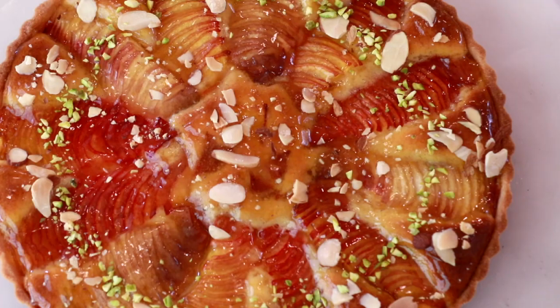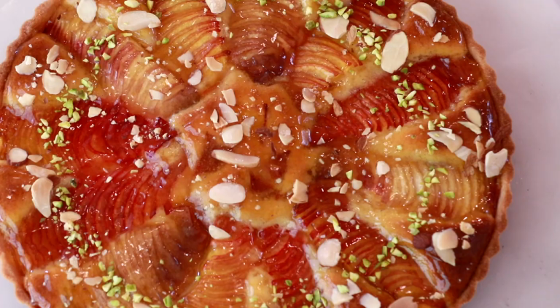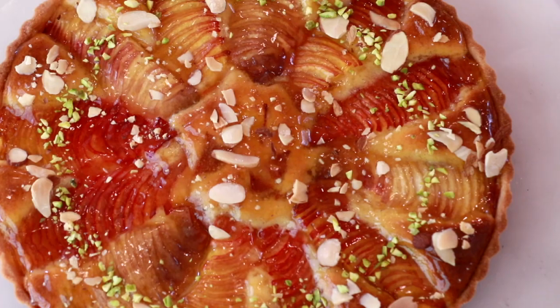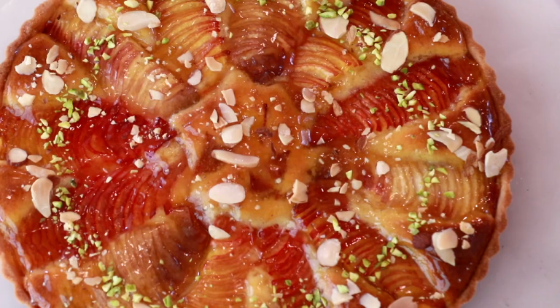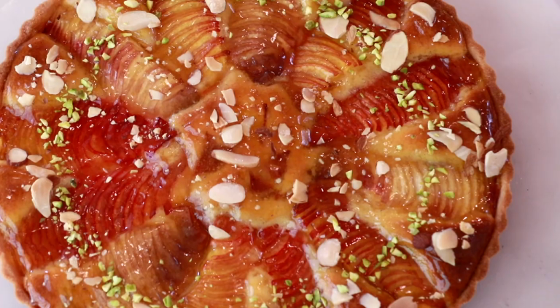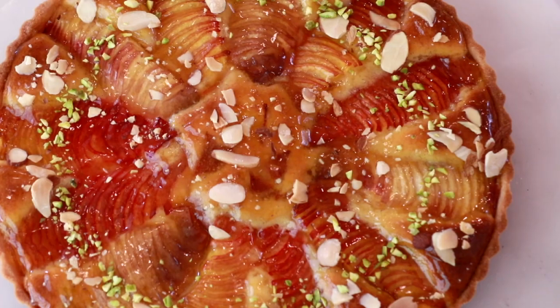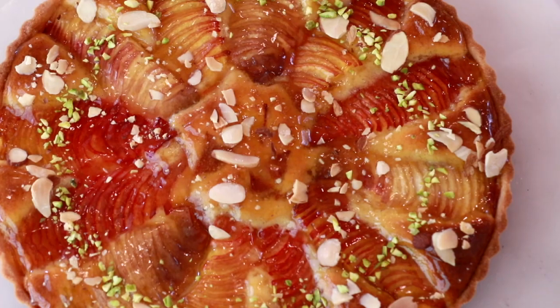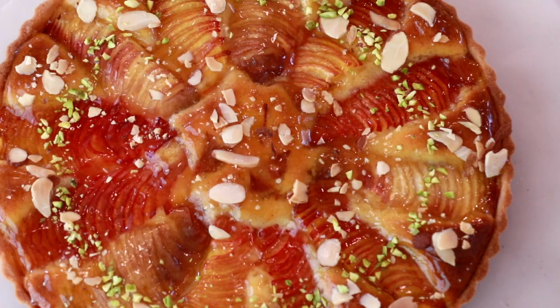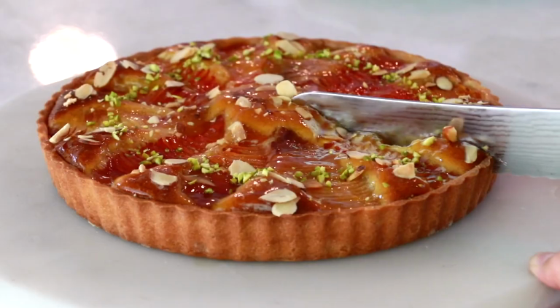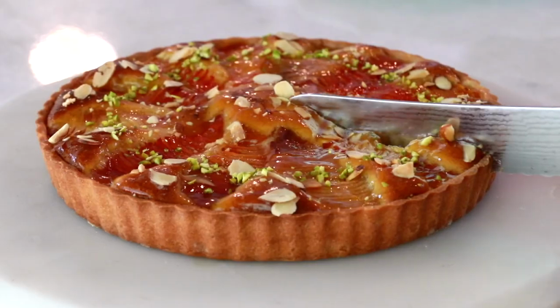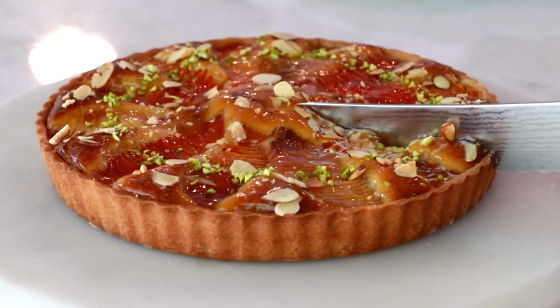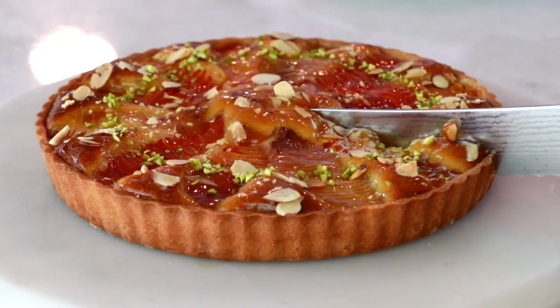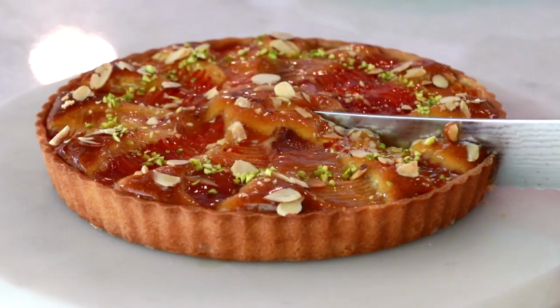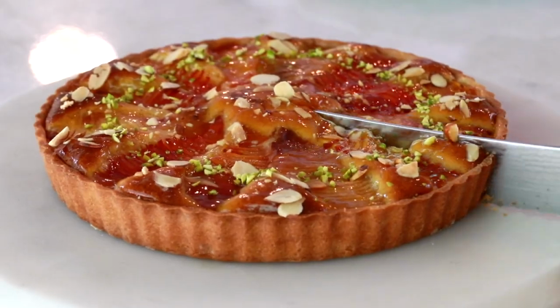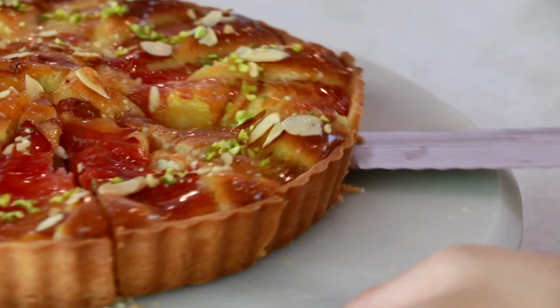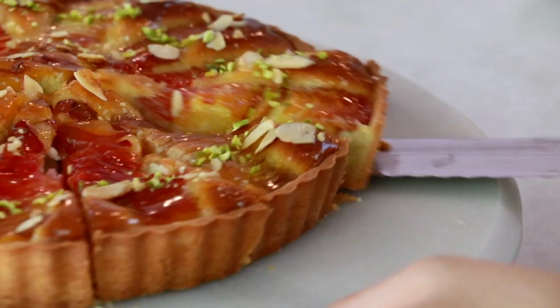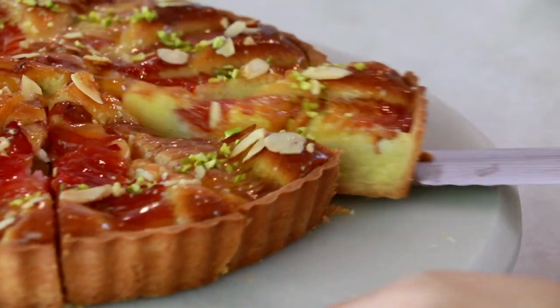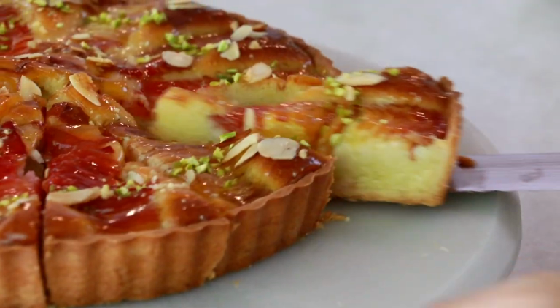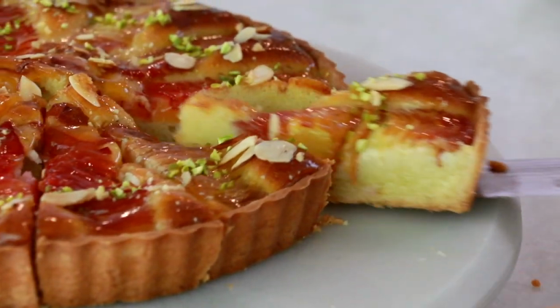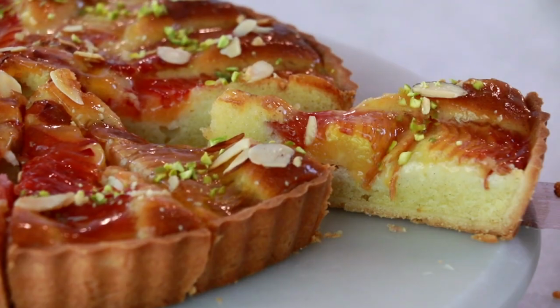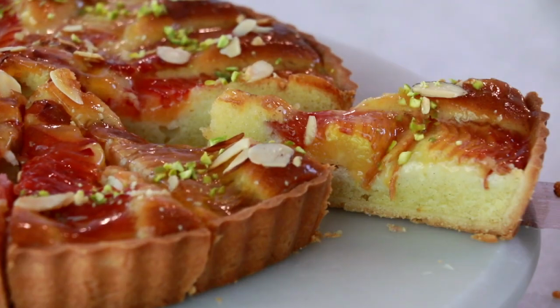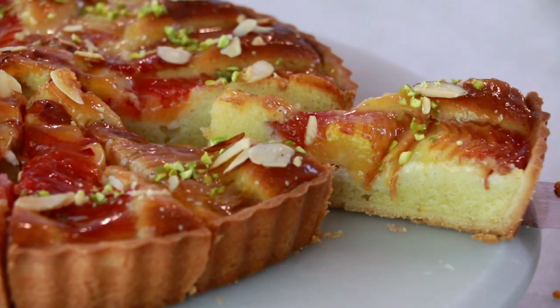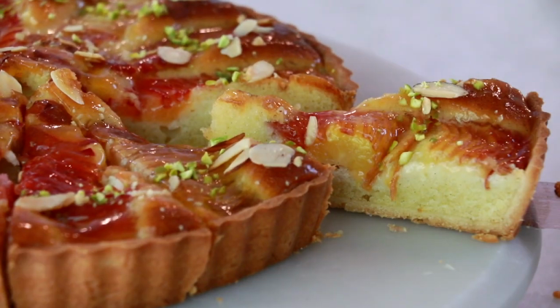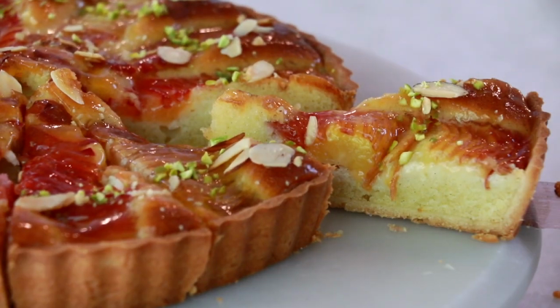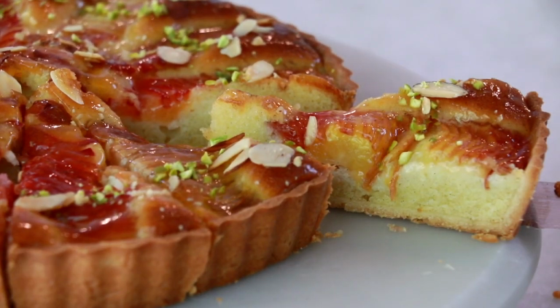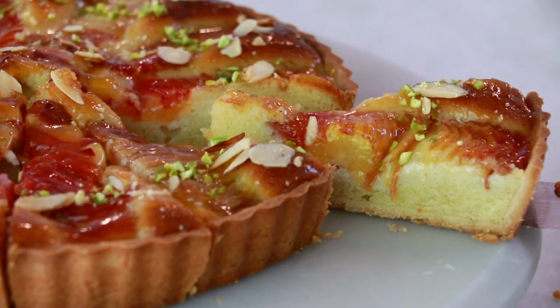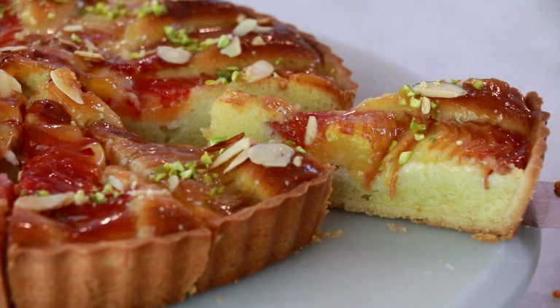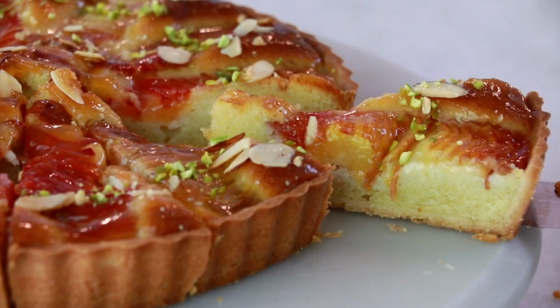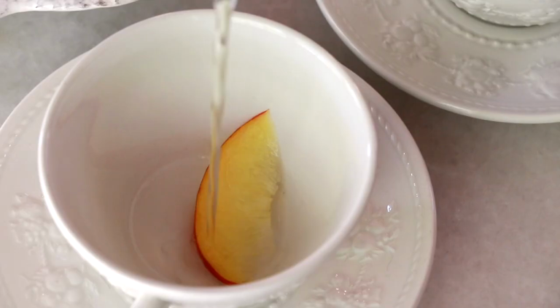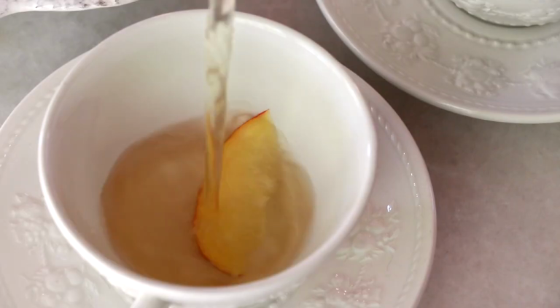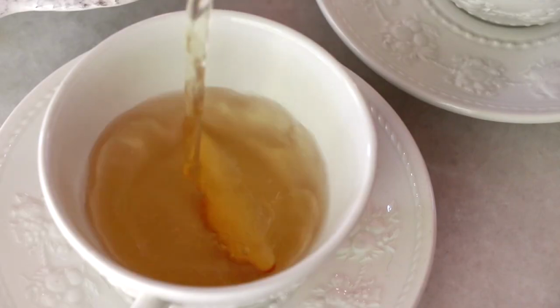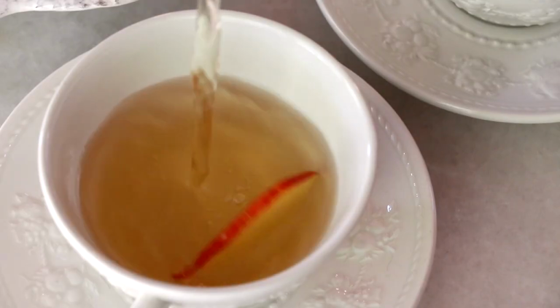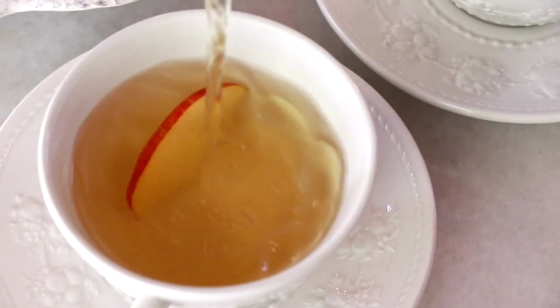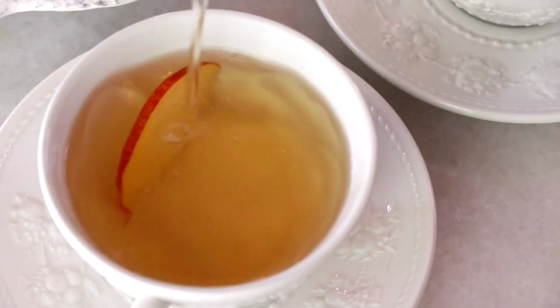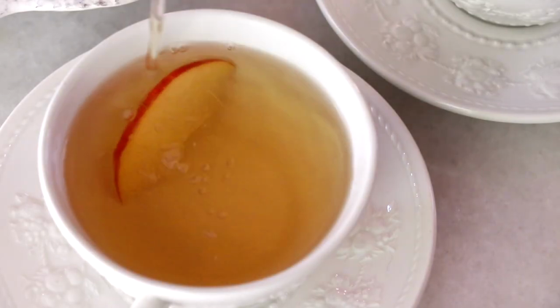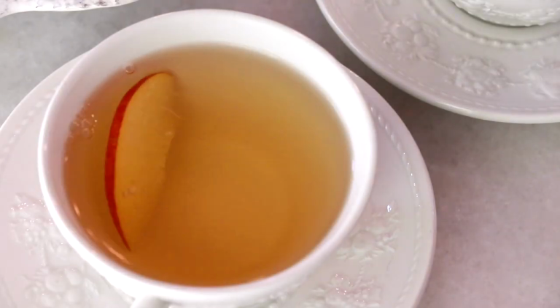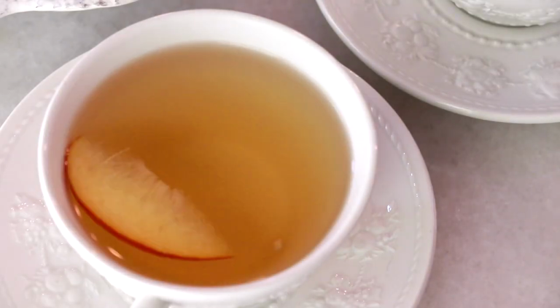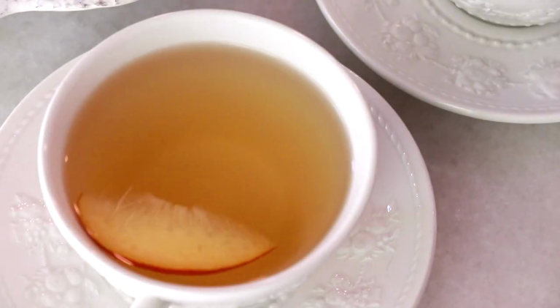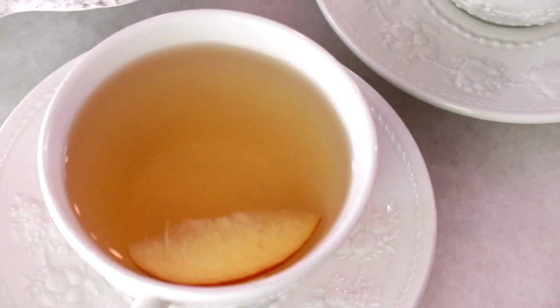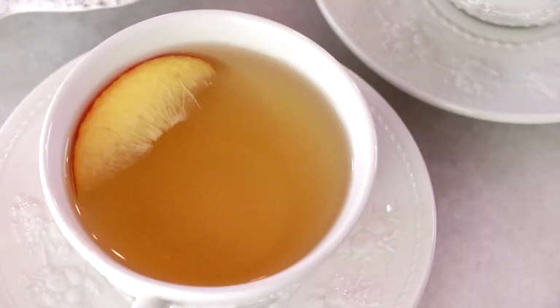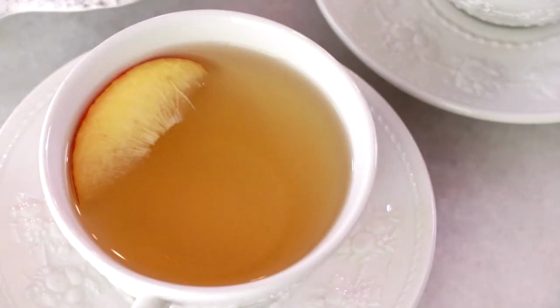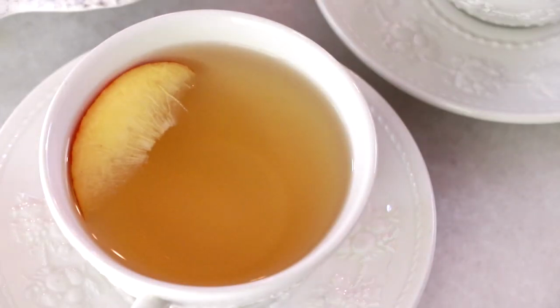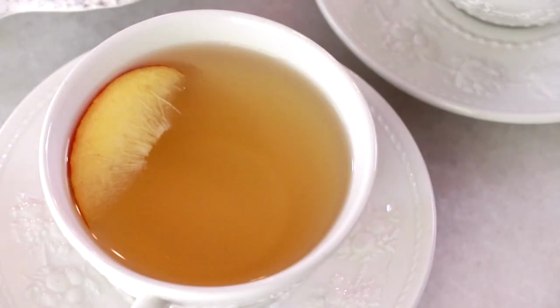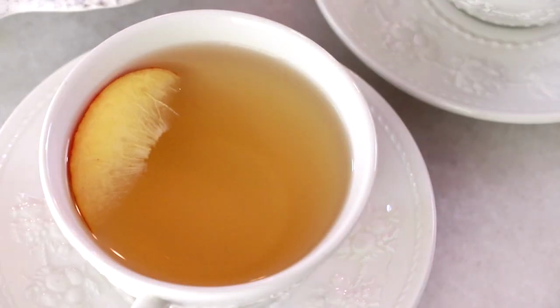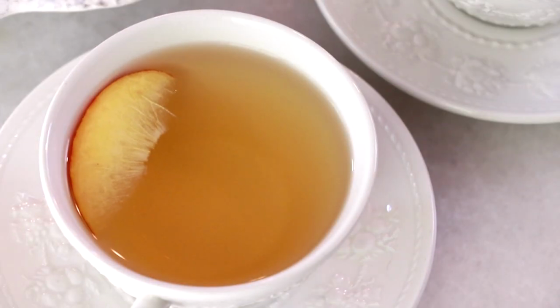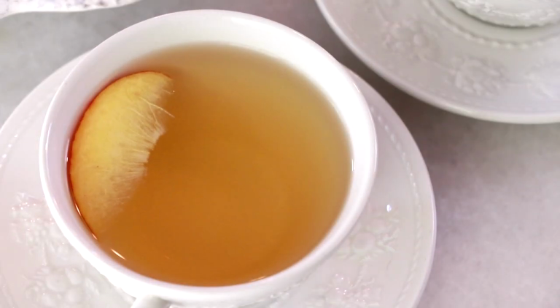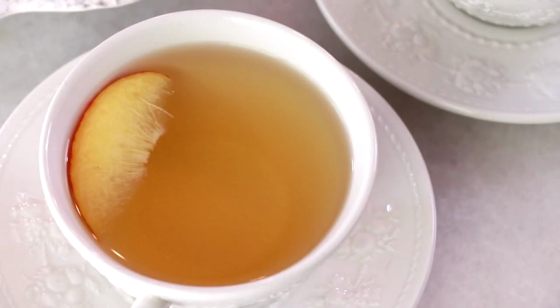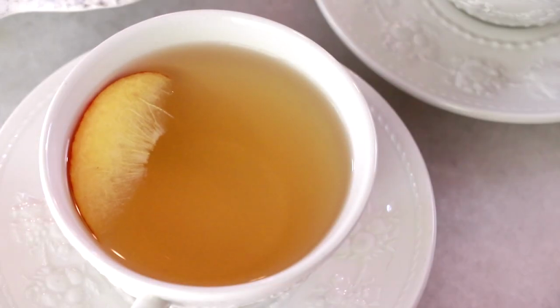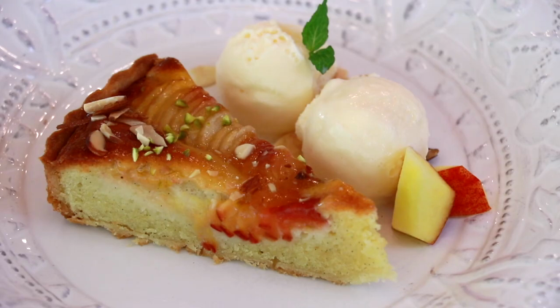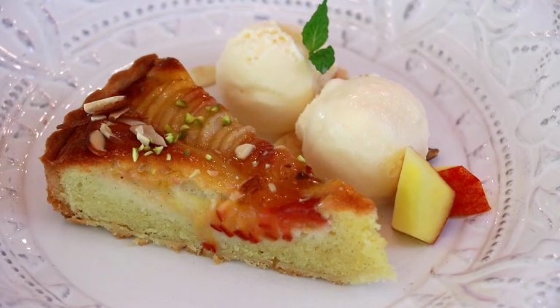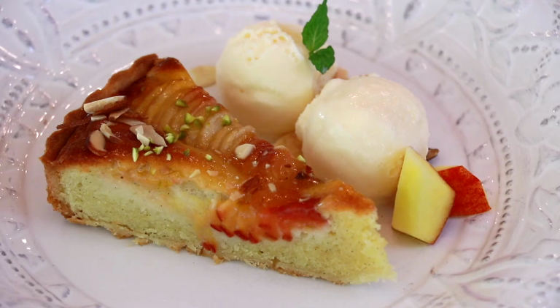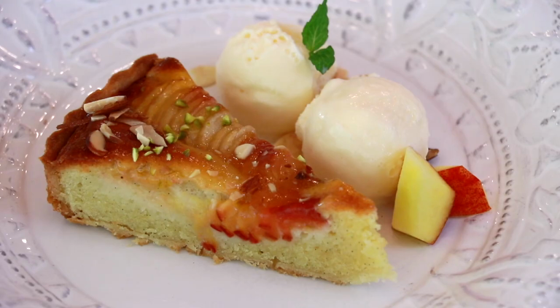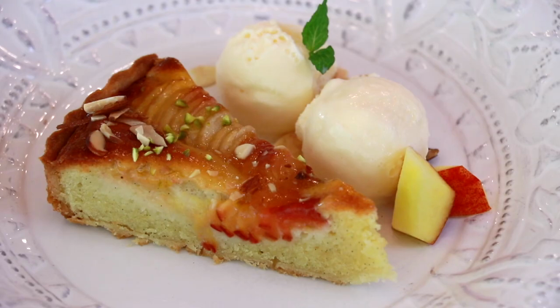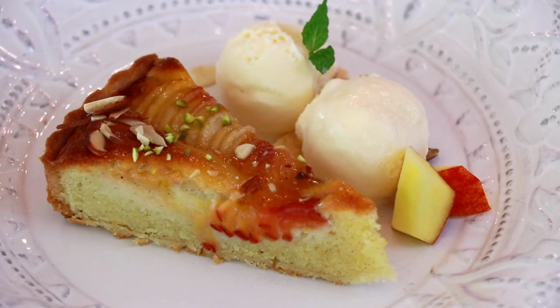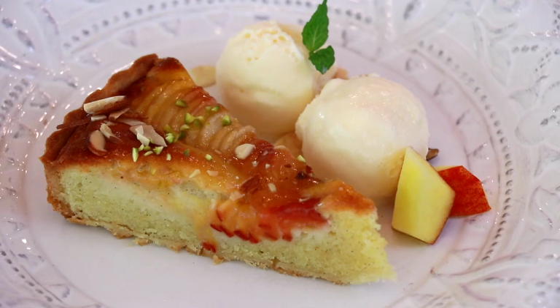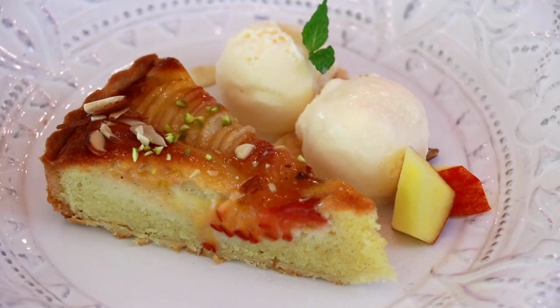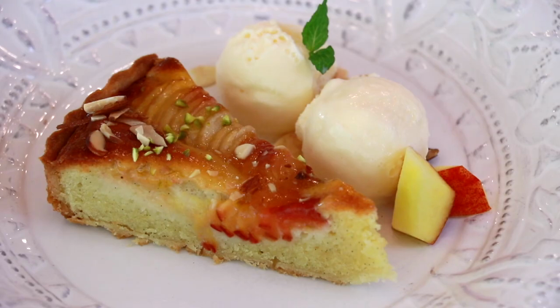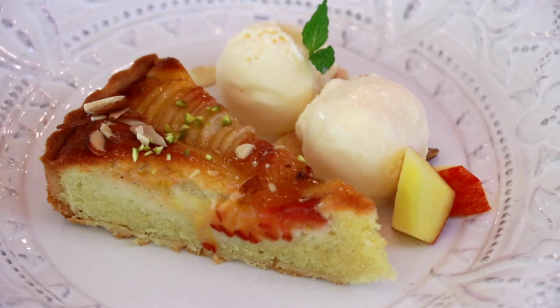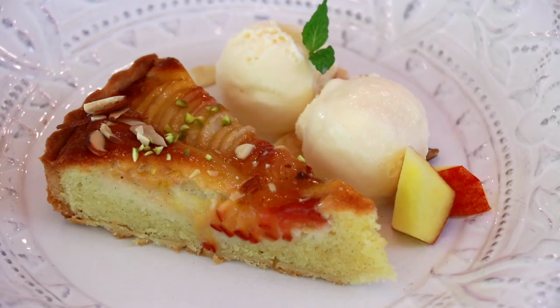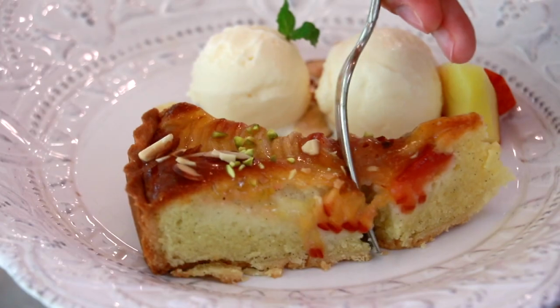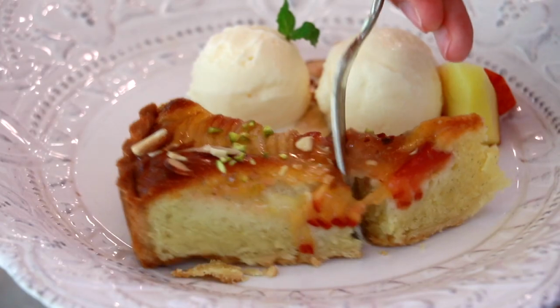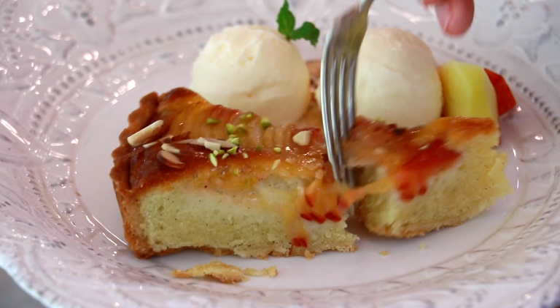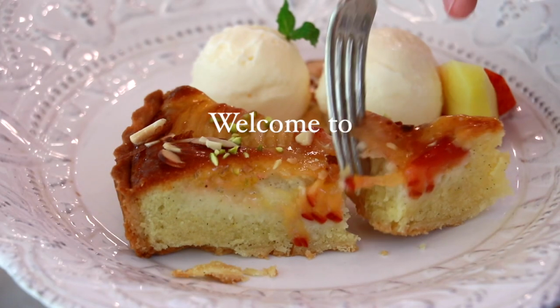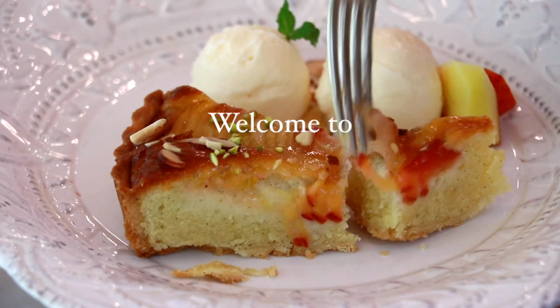Hello guys! Today we are making an amazing peach tart. So let's get started!